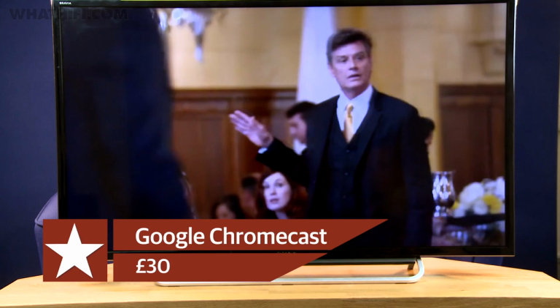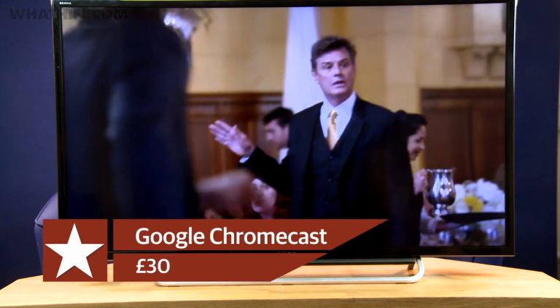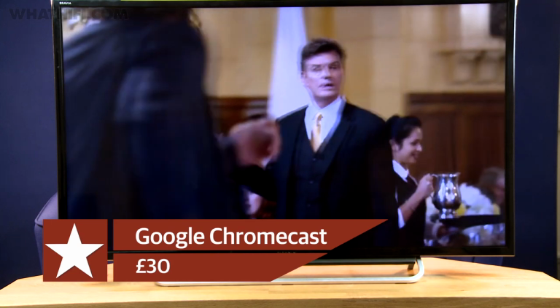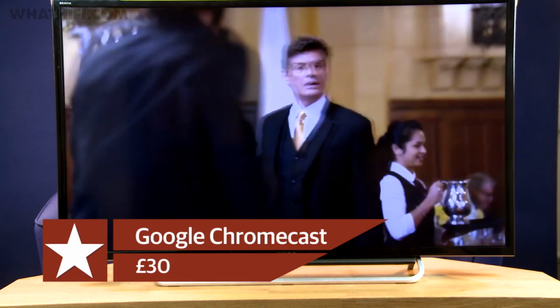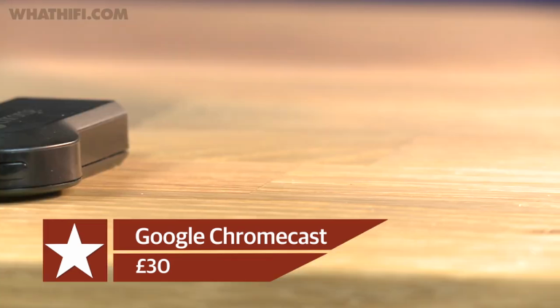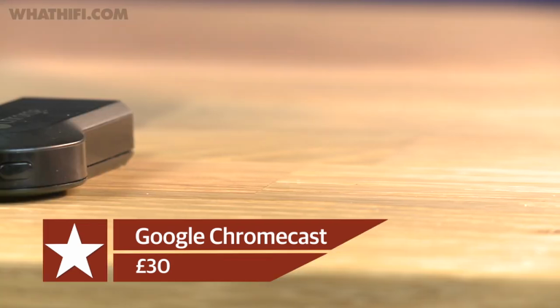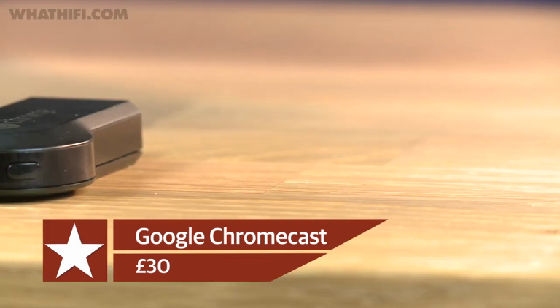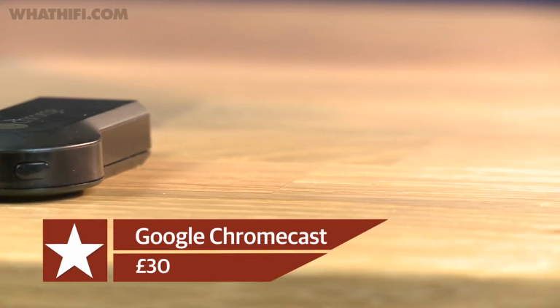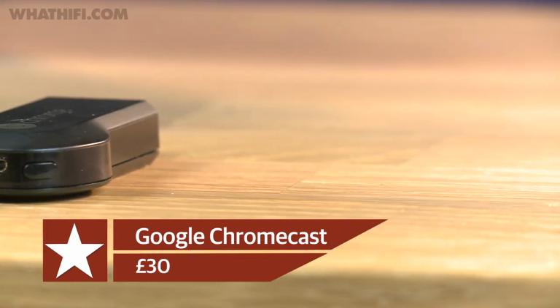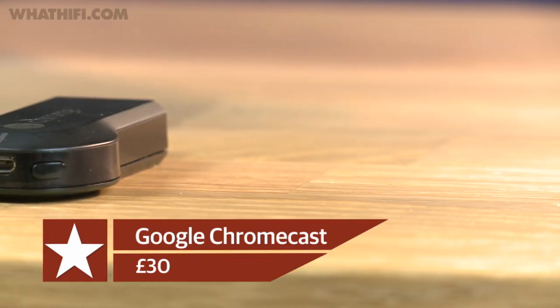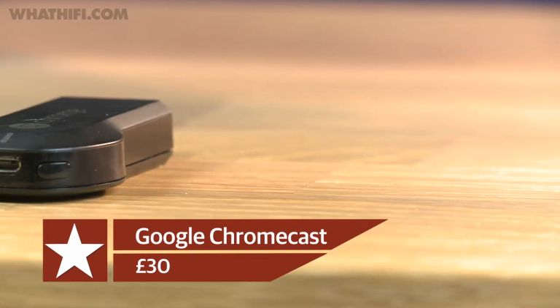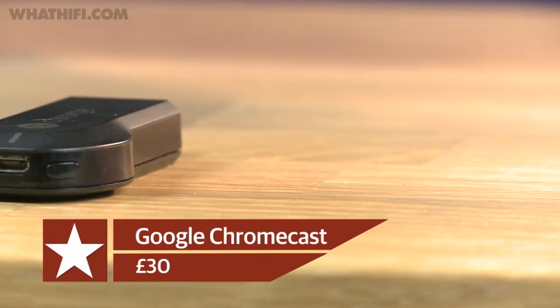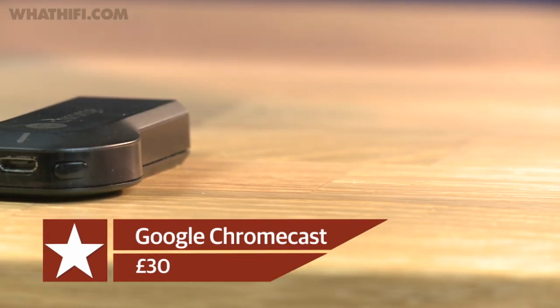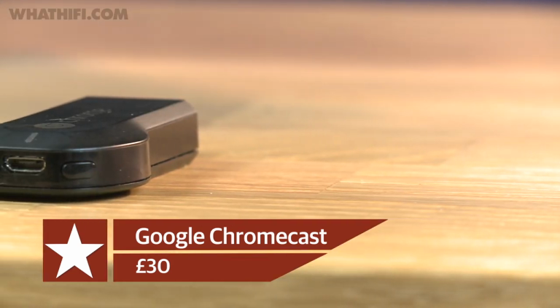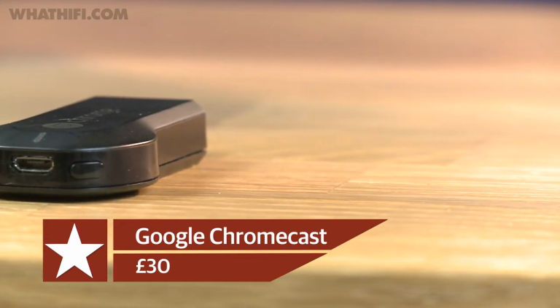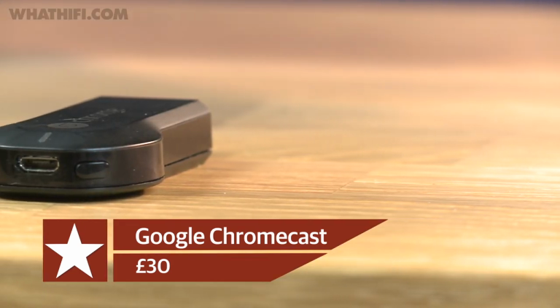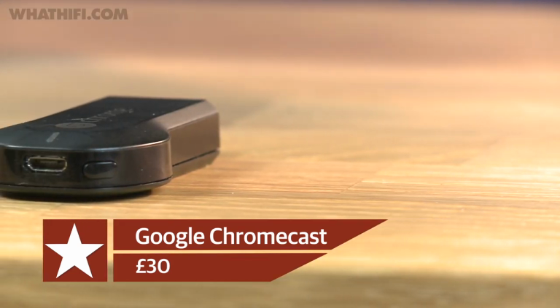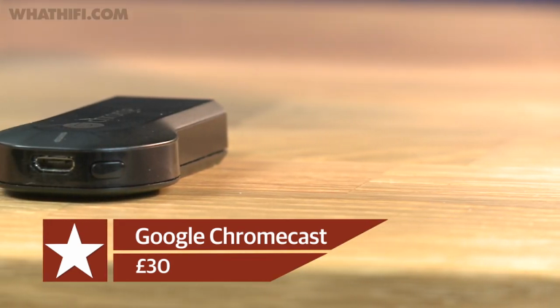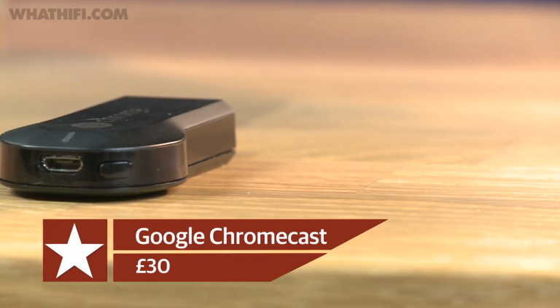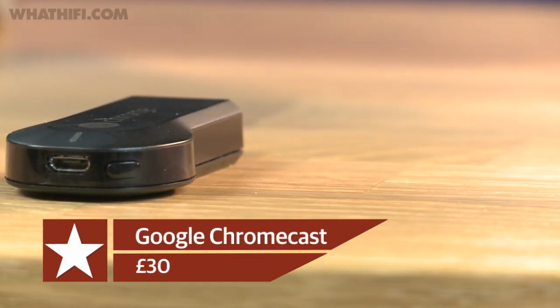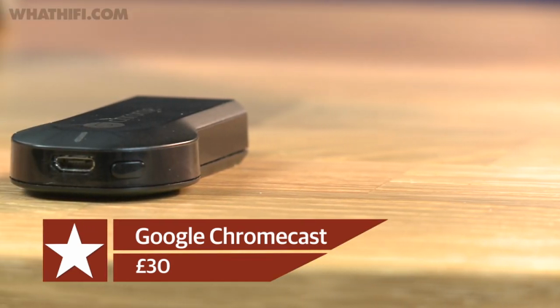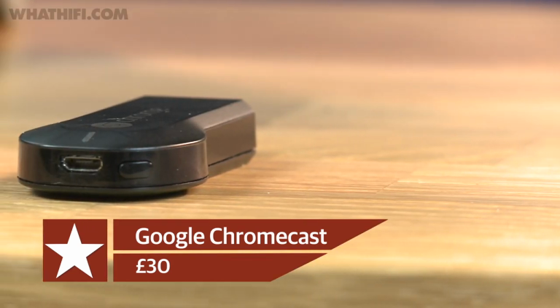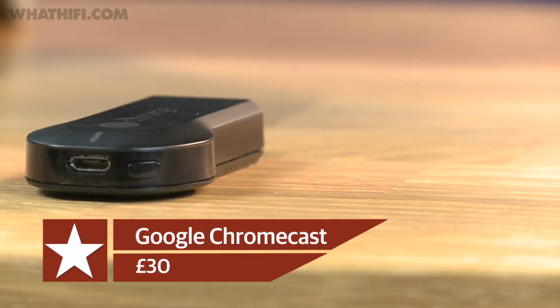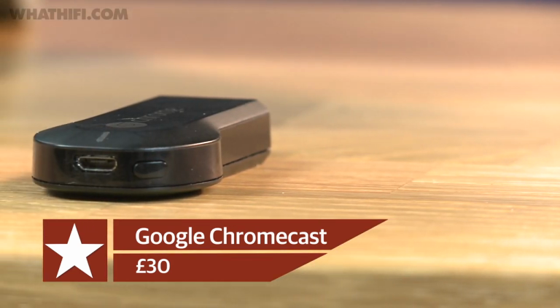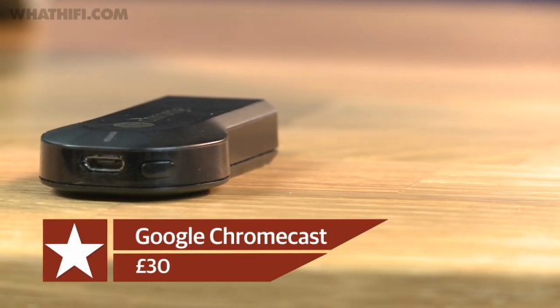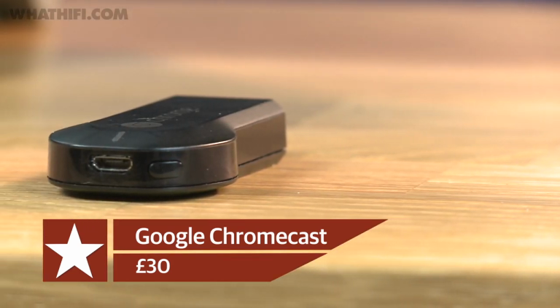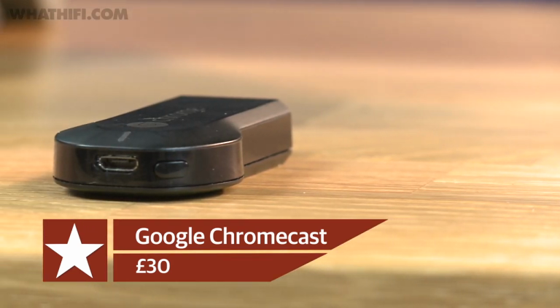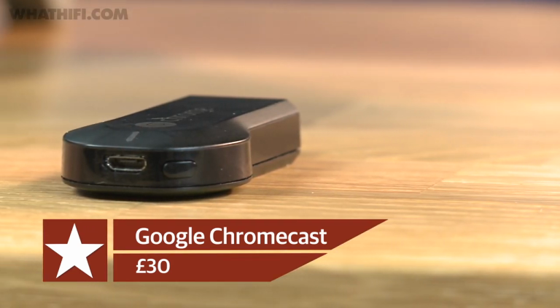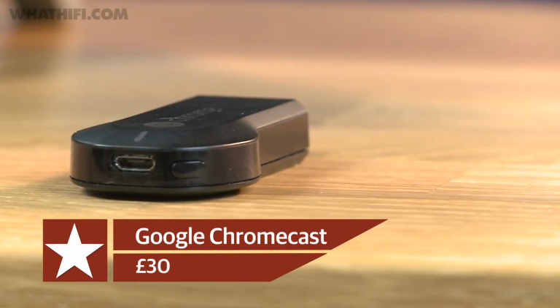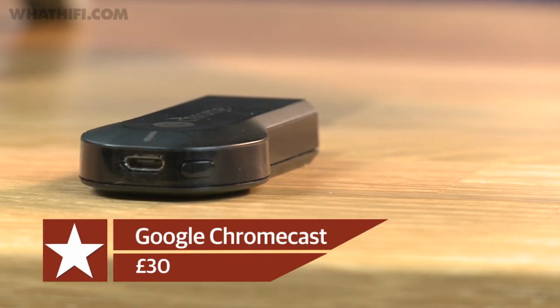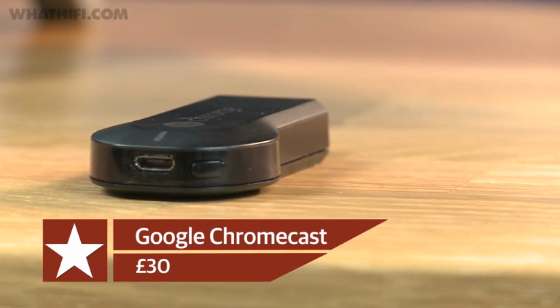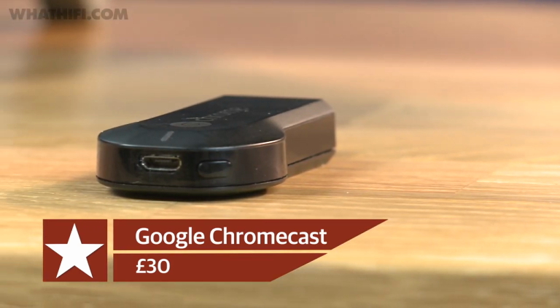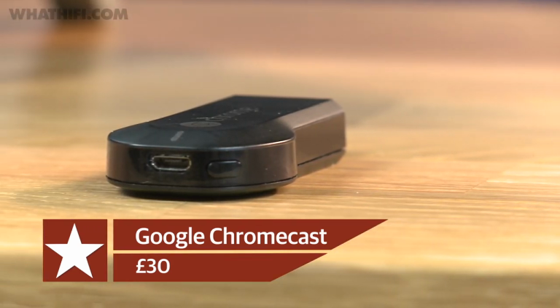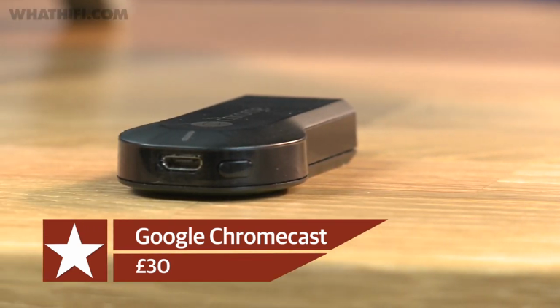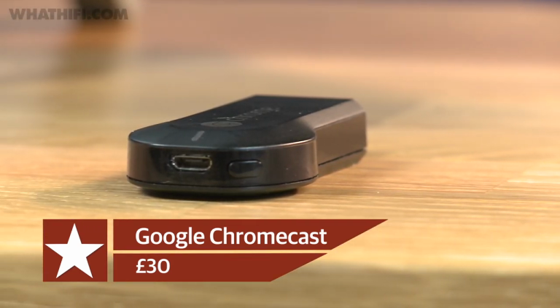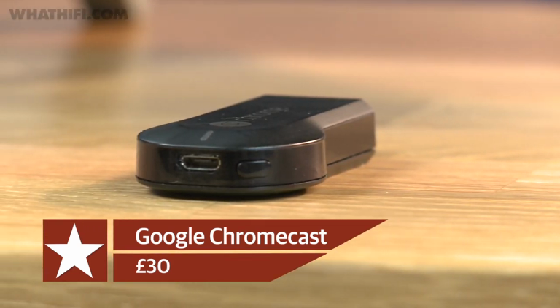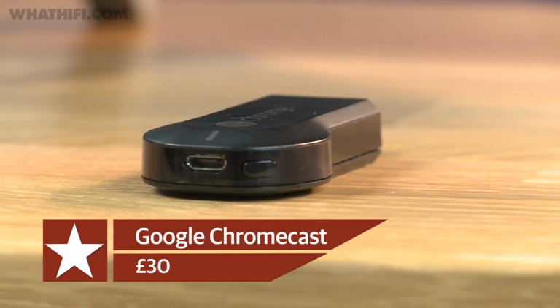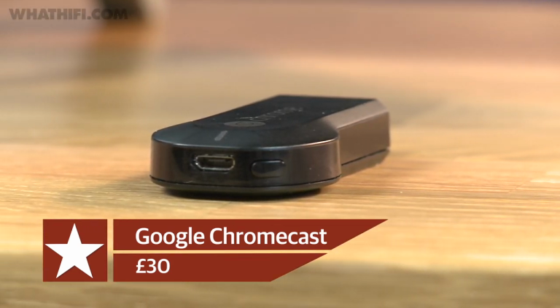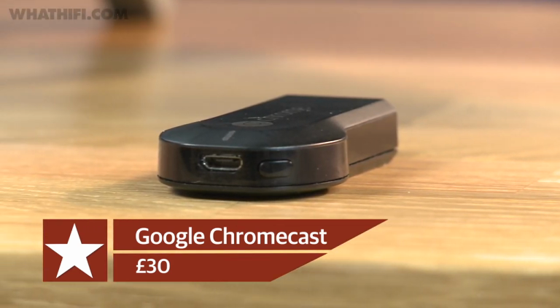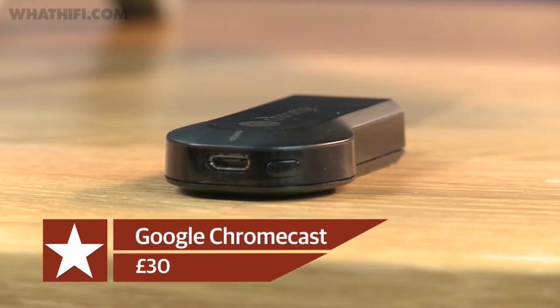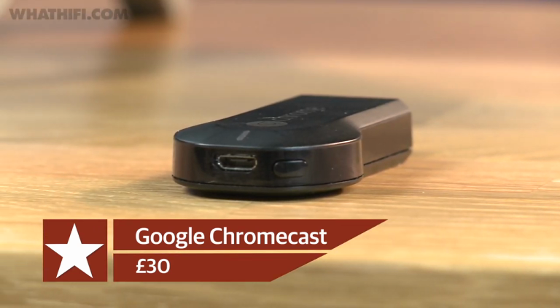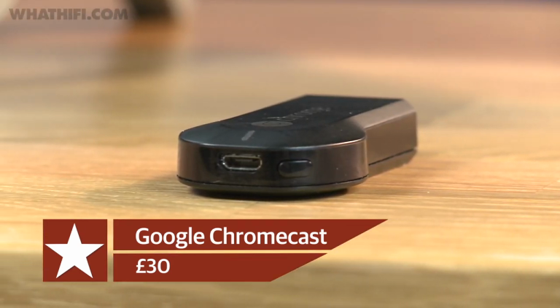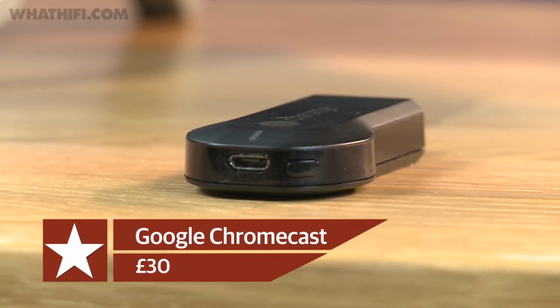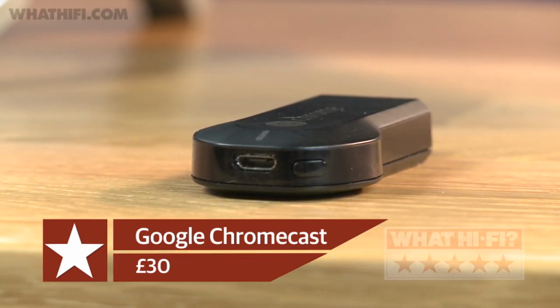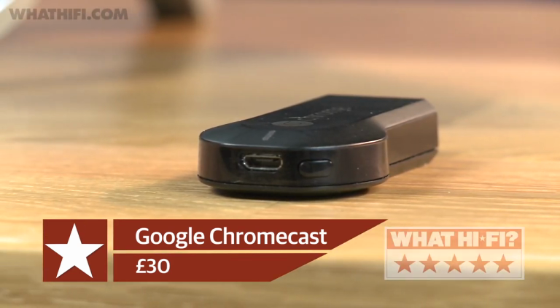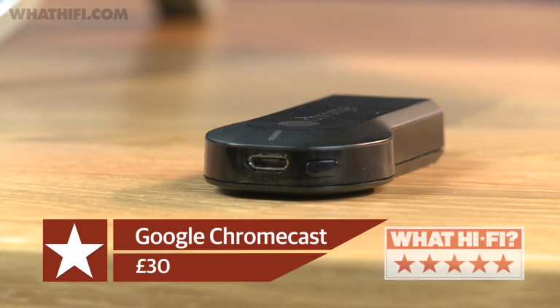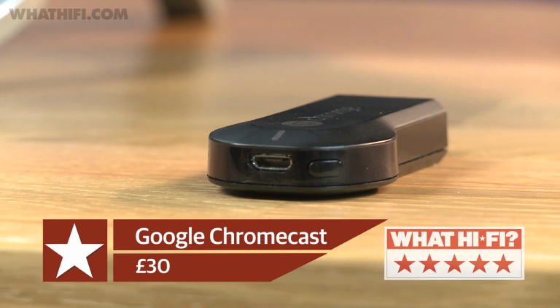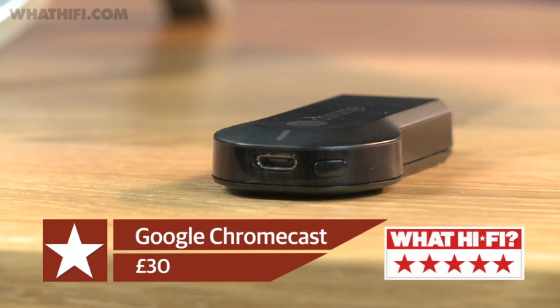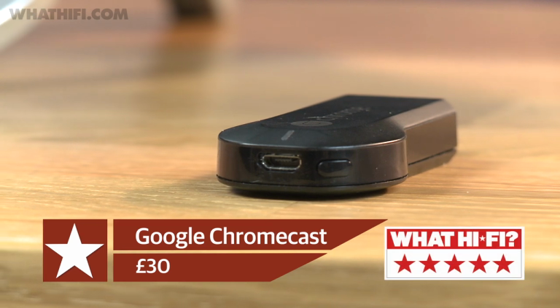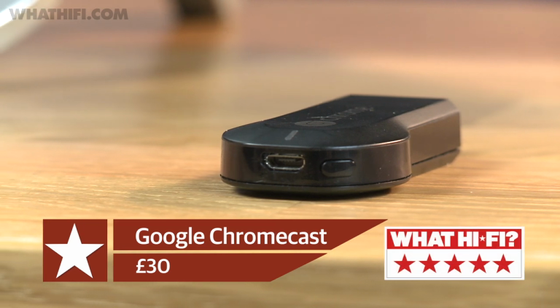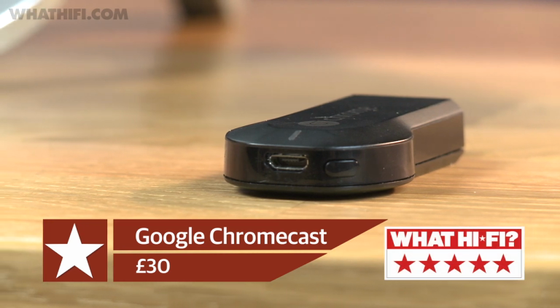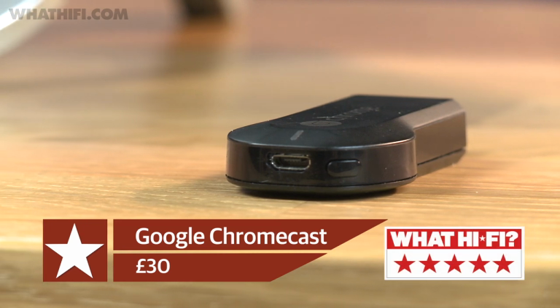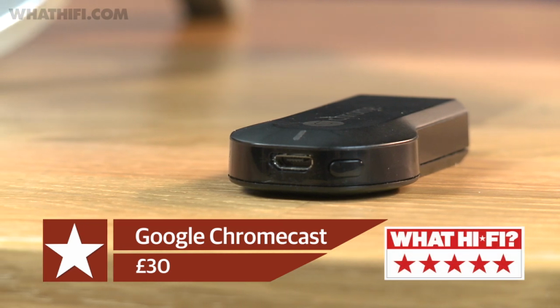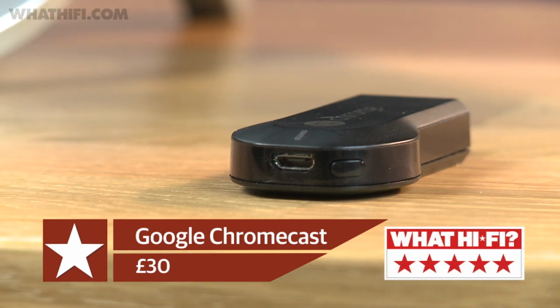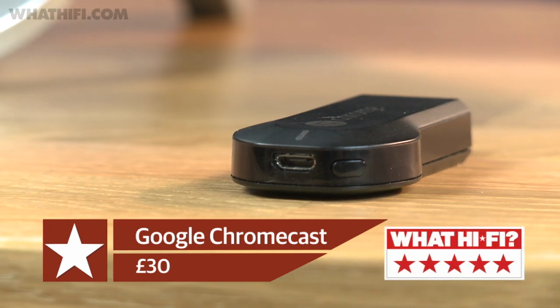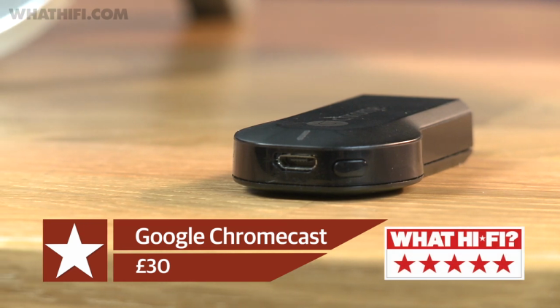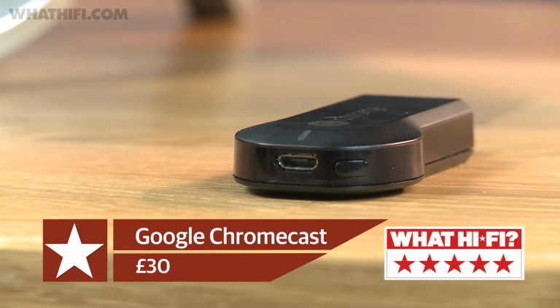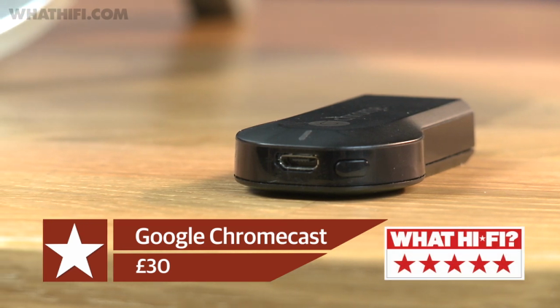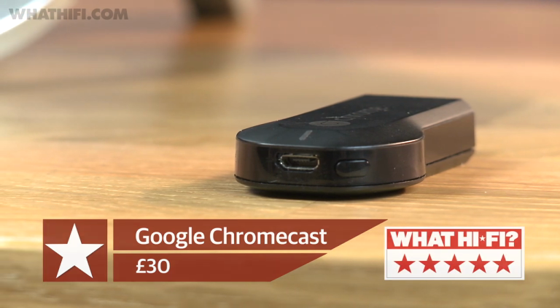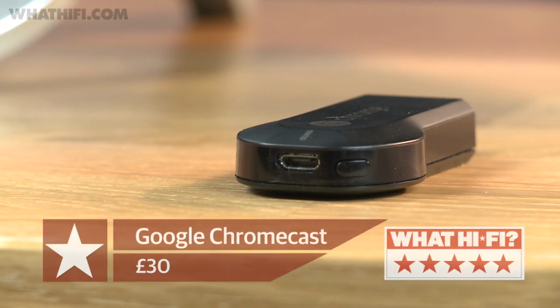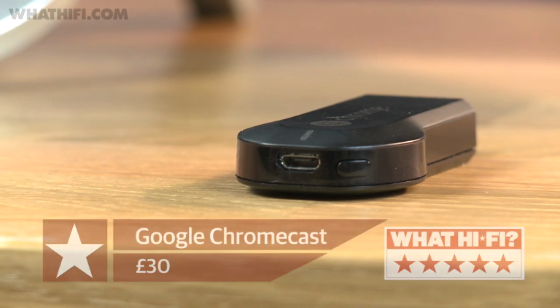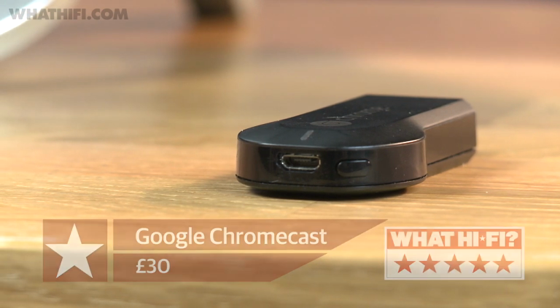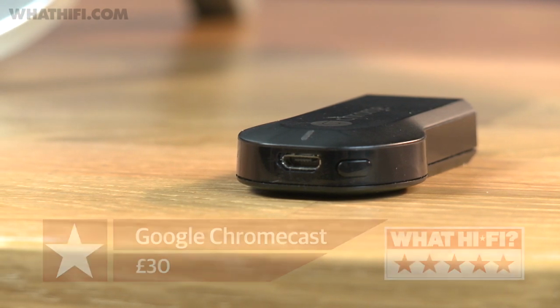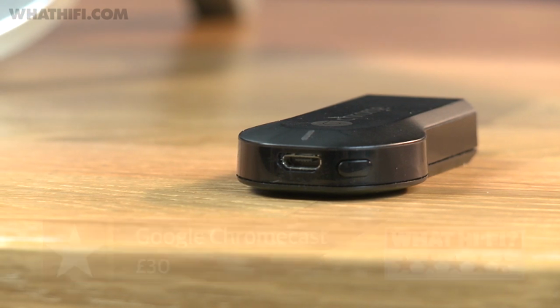The best thing about Chromecast is its price. For just £30, it offers a whole lot in a small package, storming through to 5-star success.